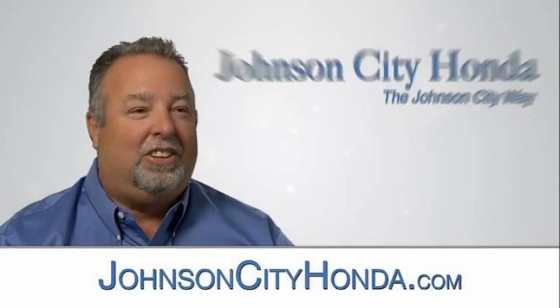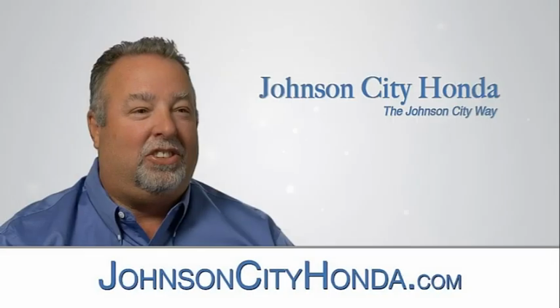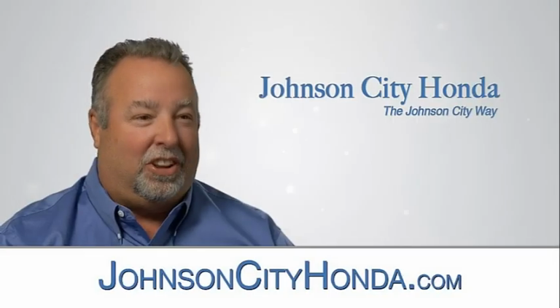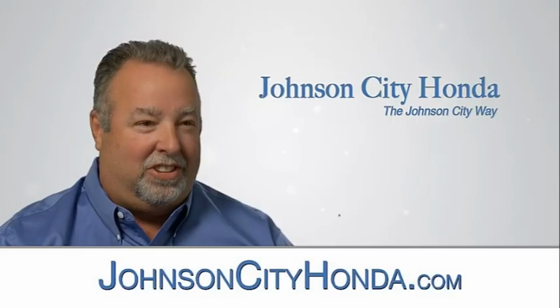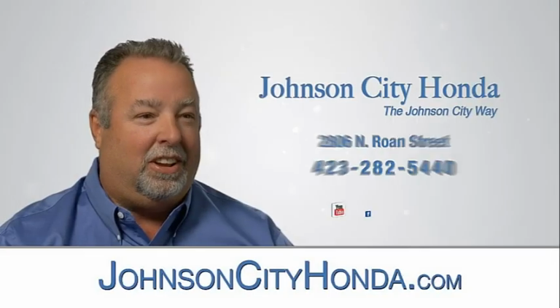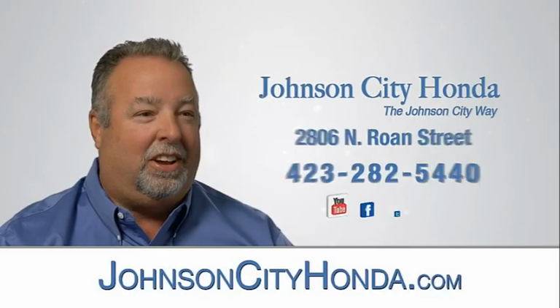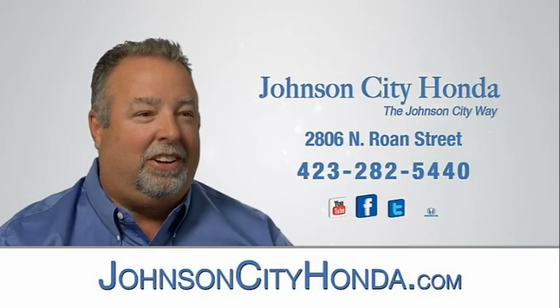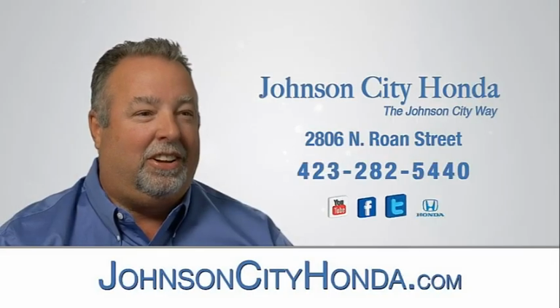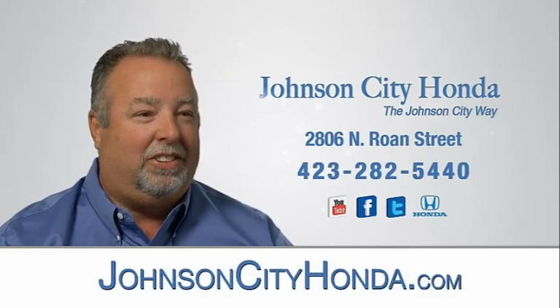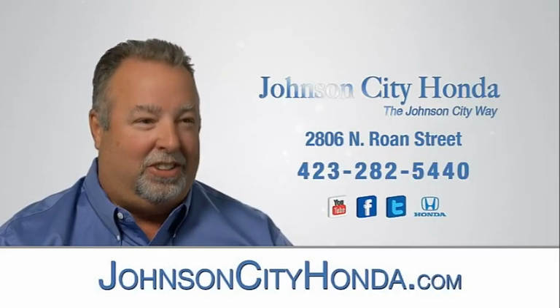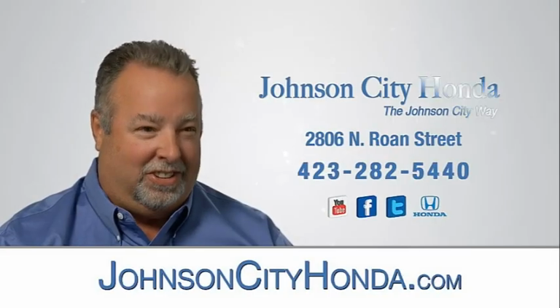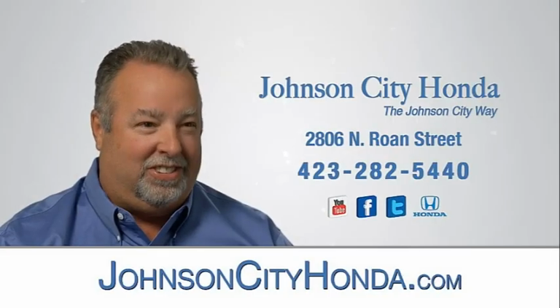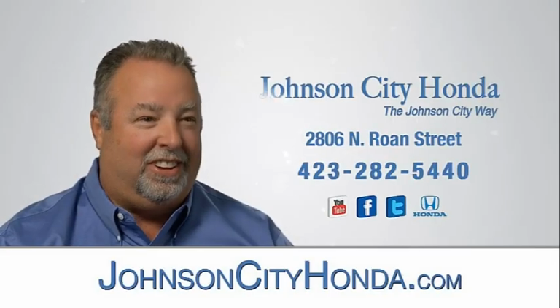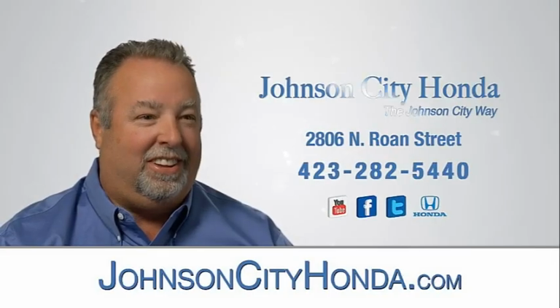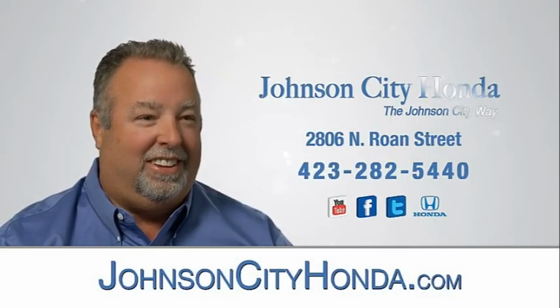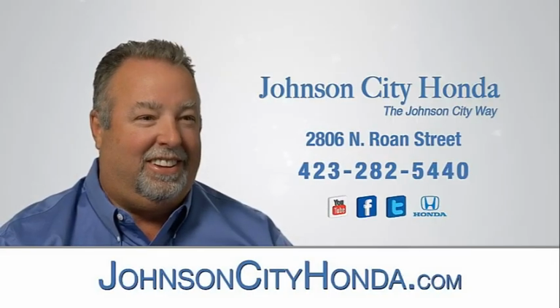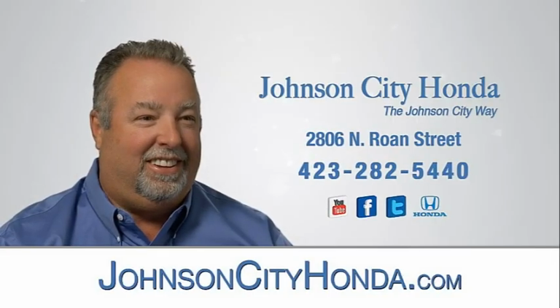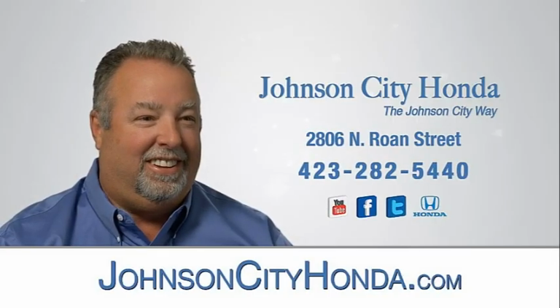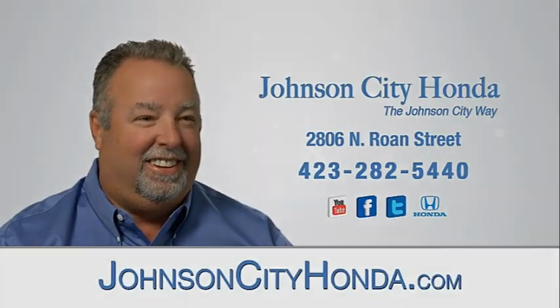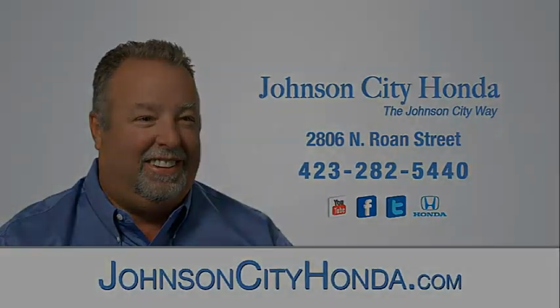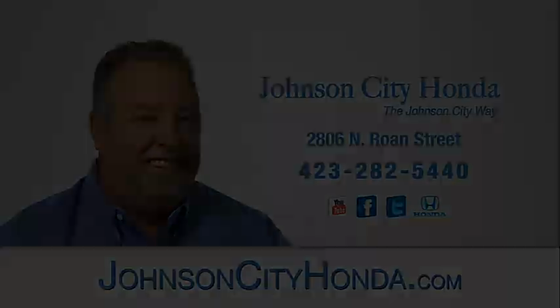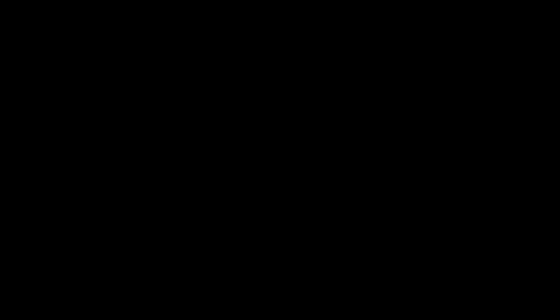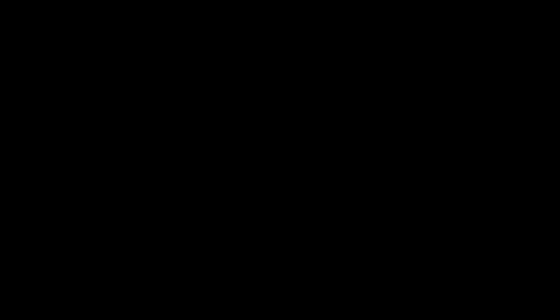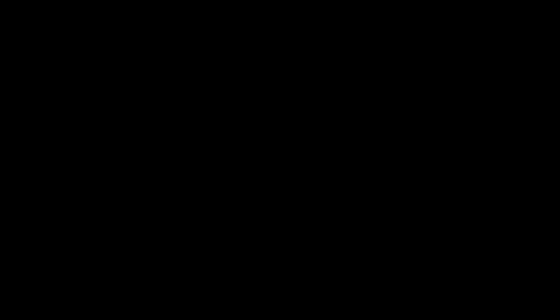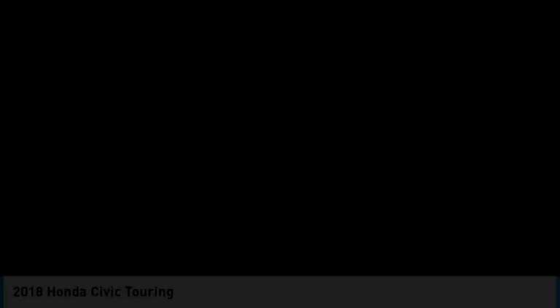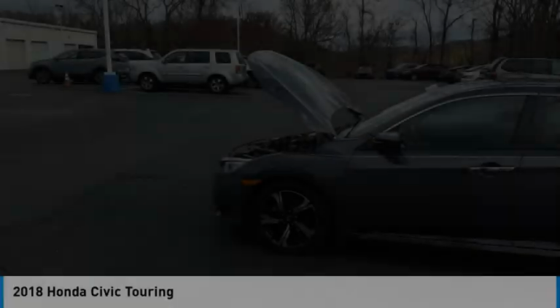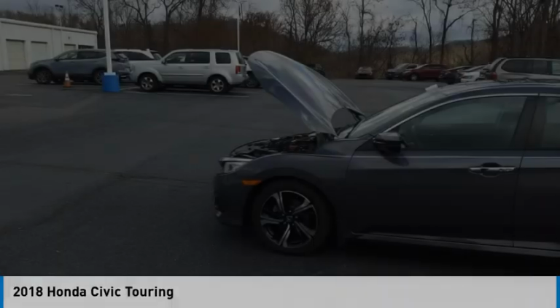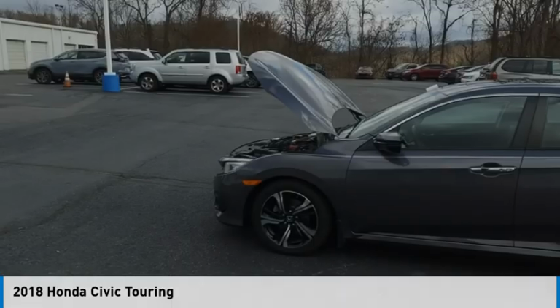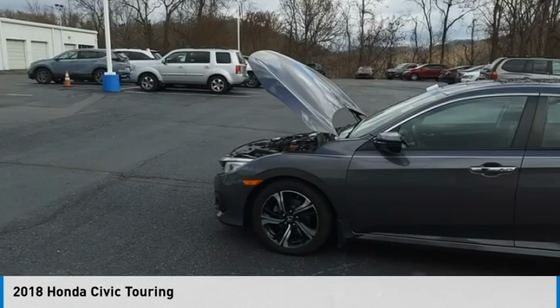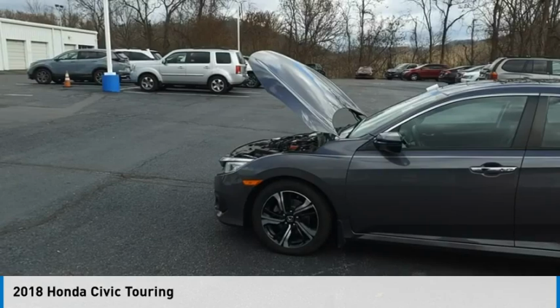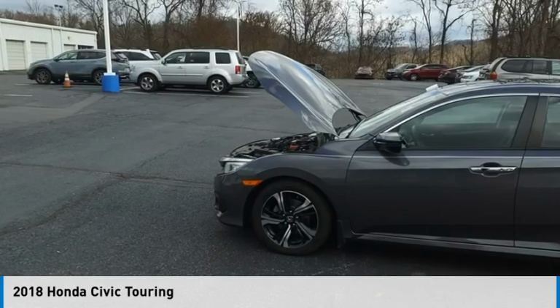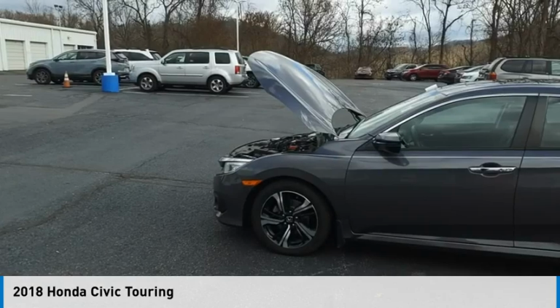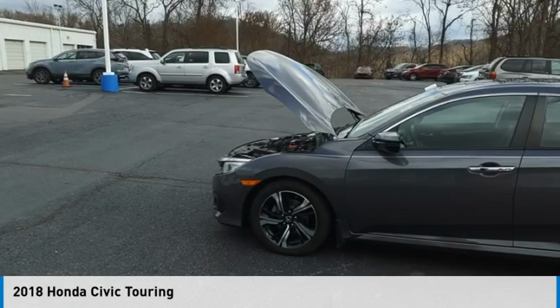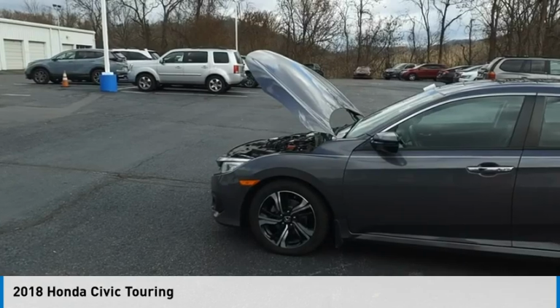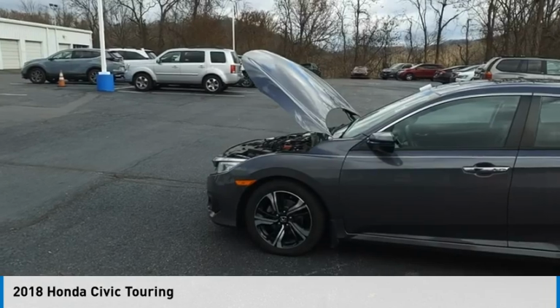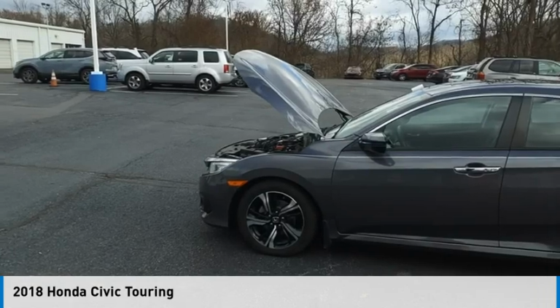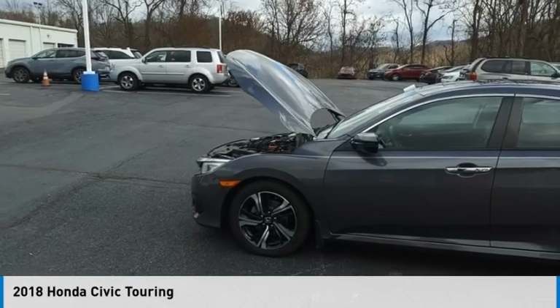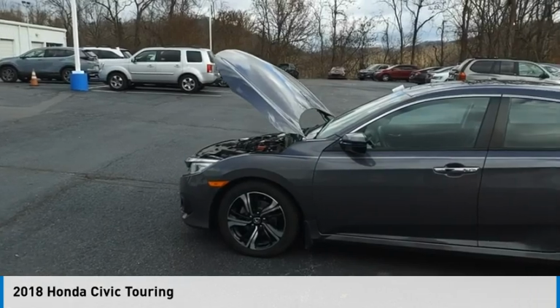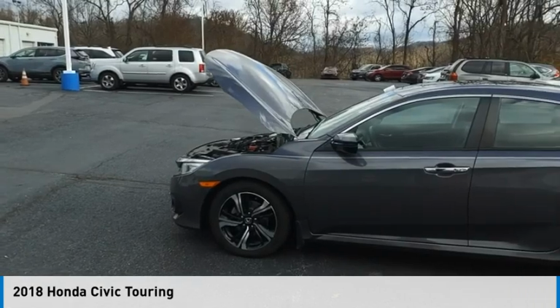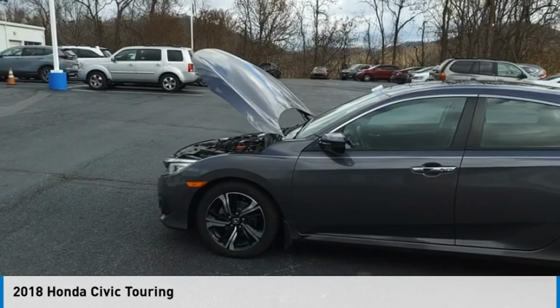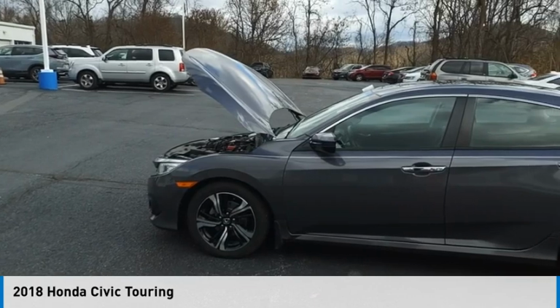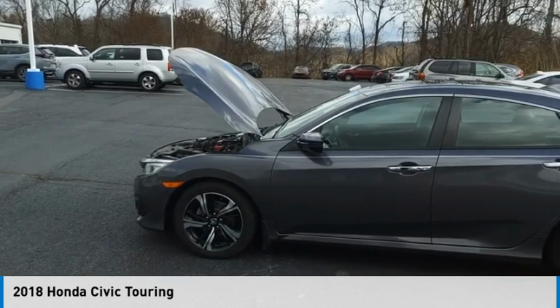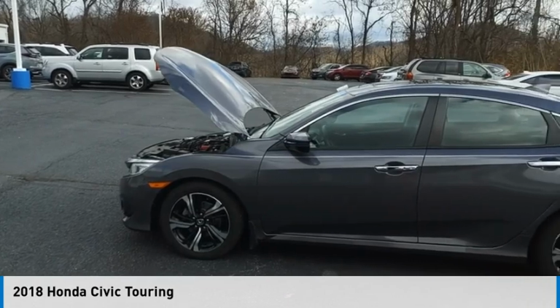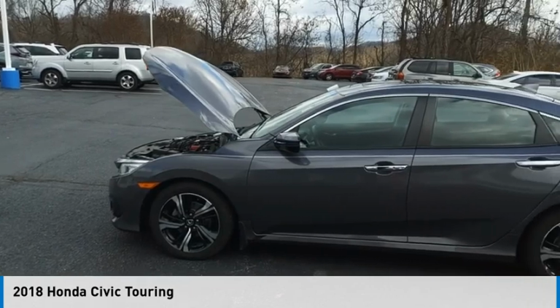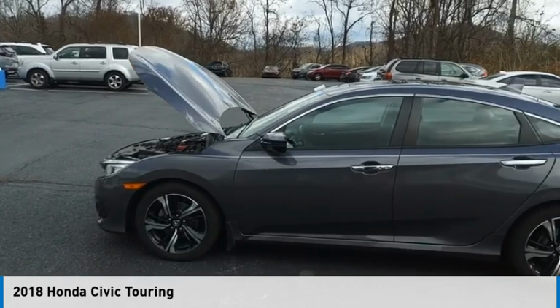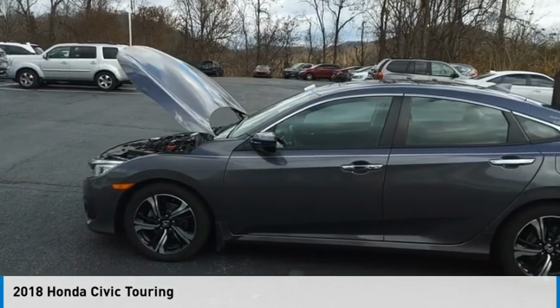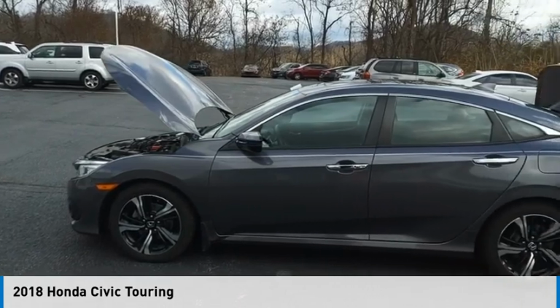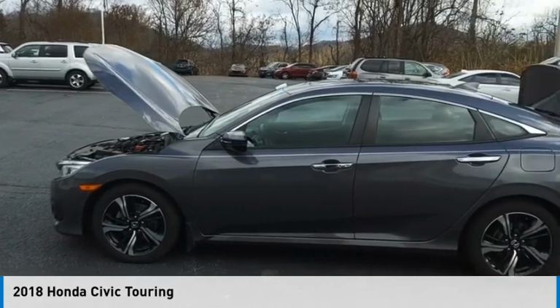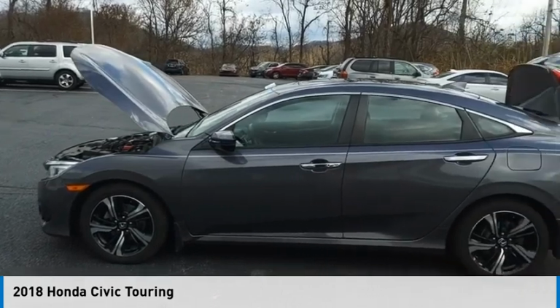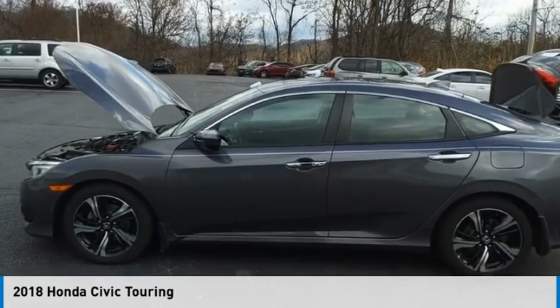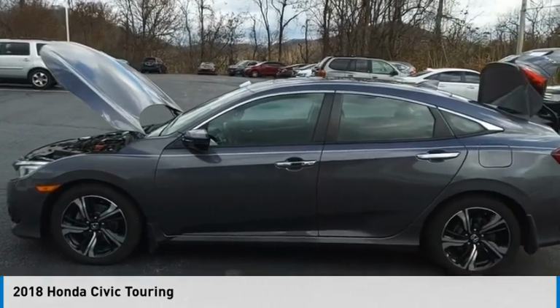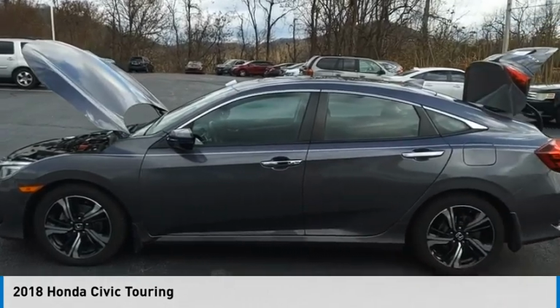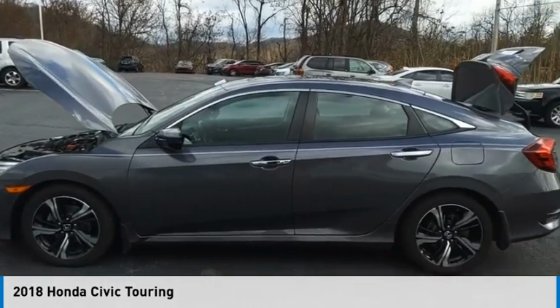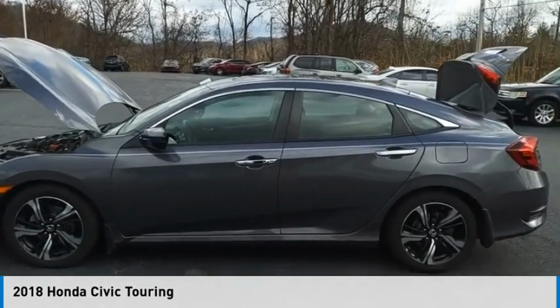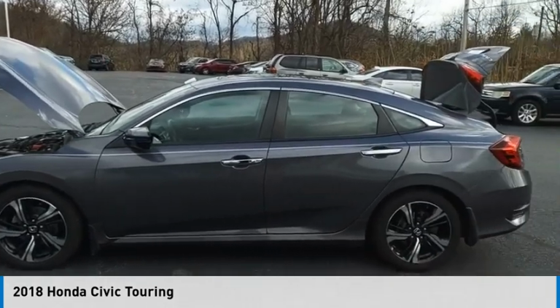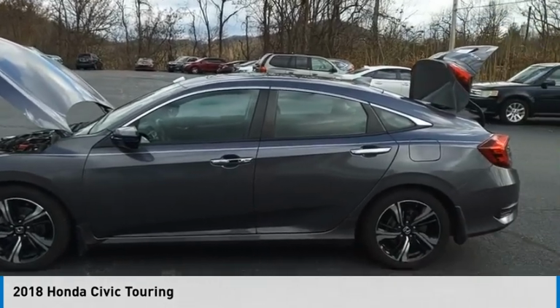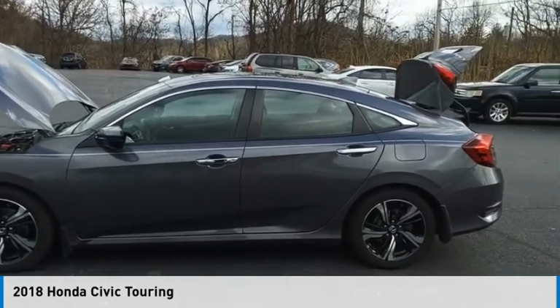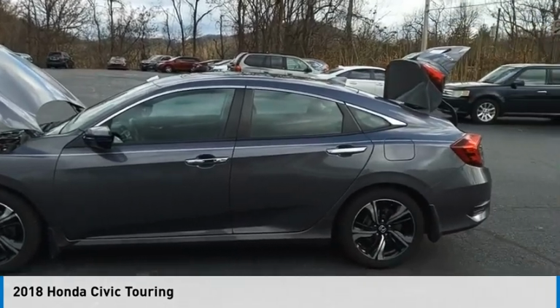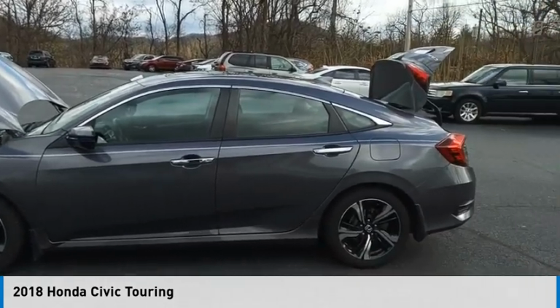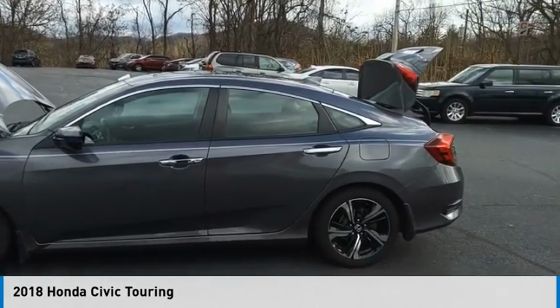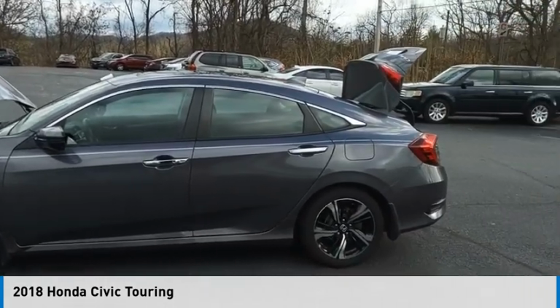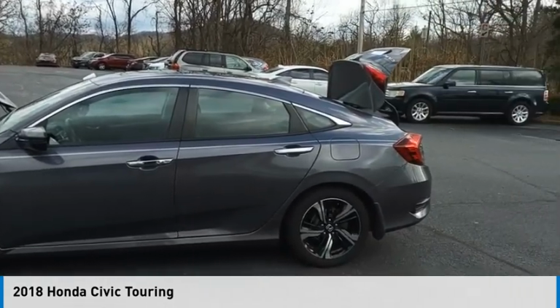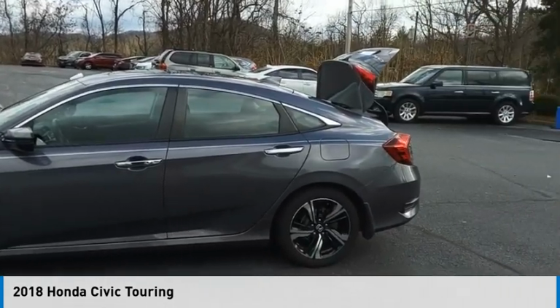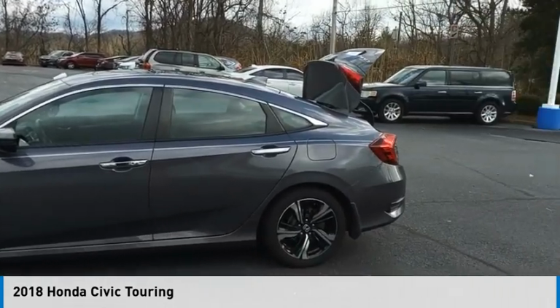Johnson City Honda. Make a great choice today with the 2018 Civic.